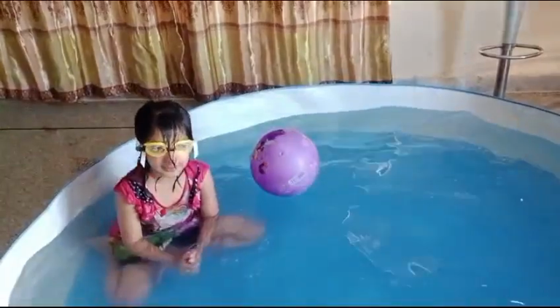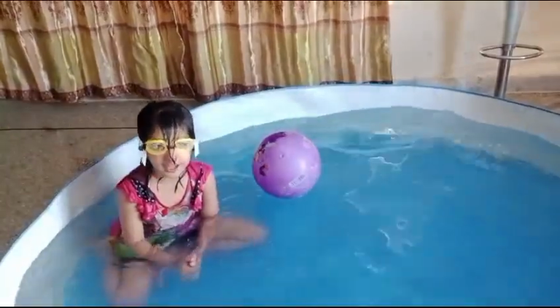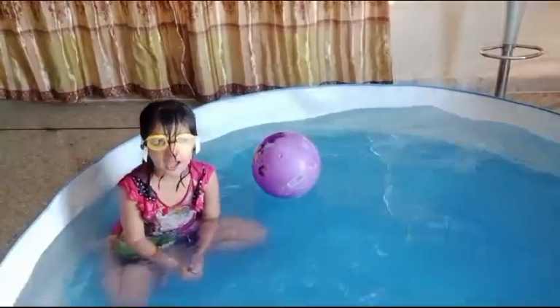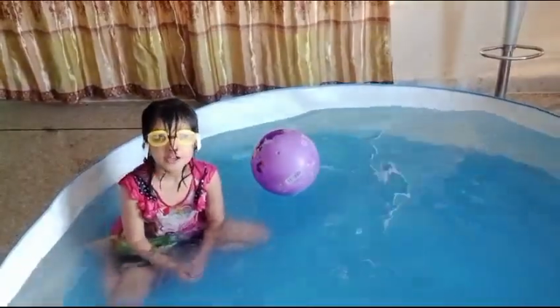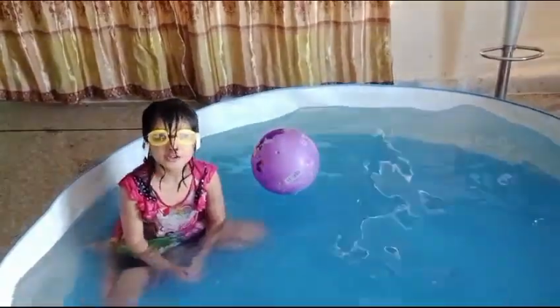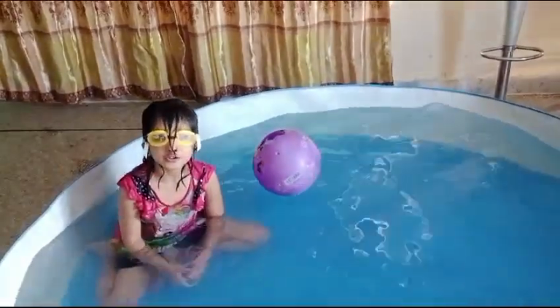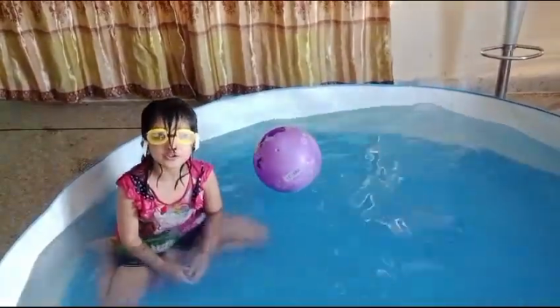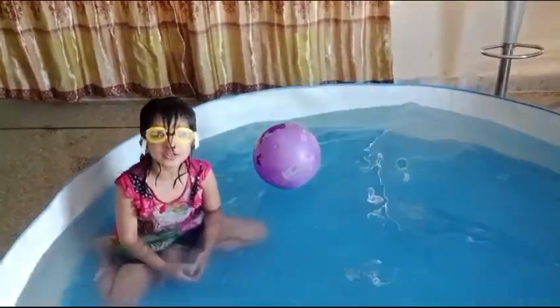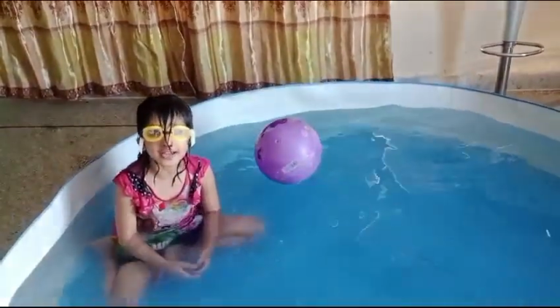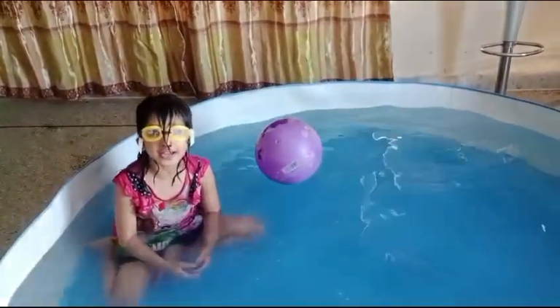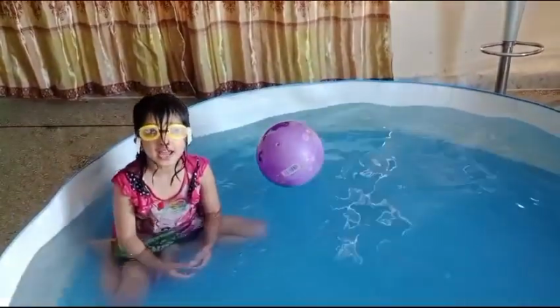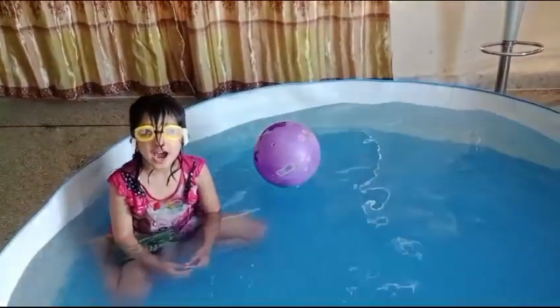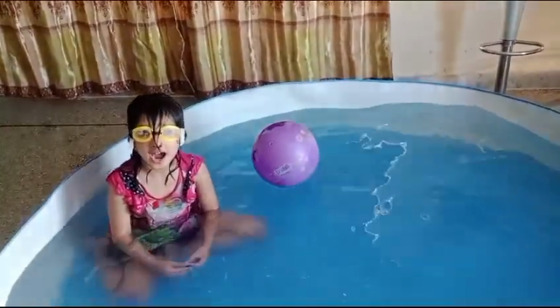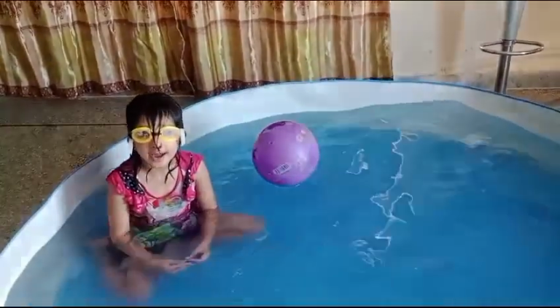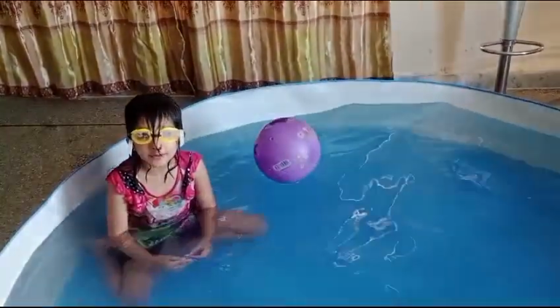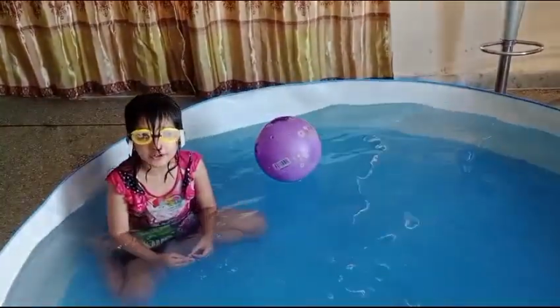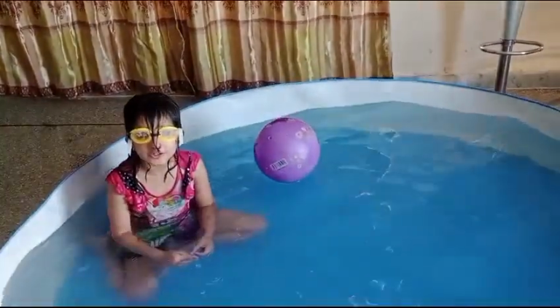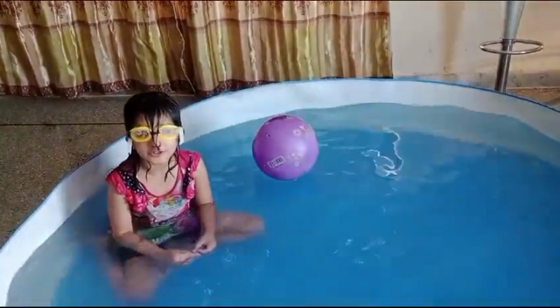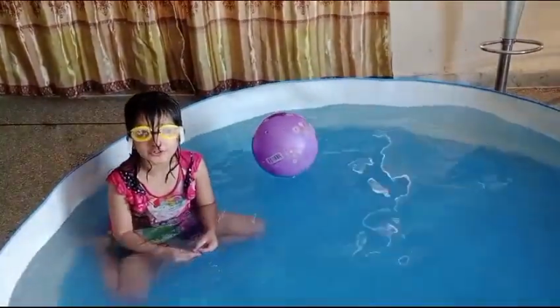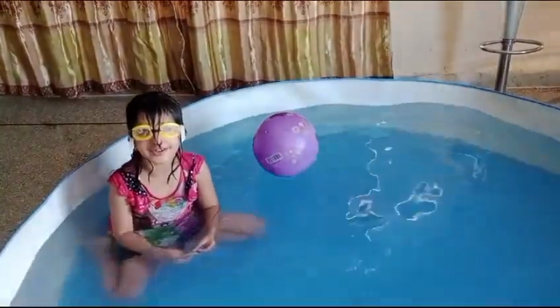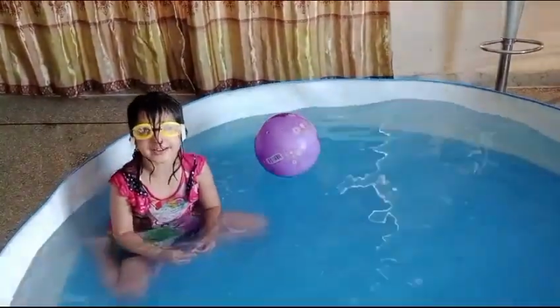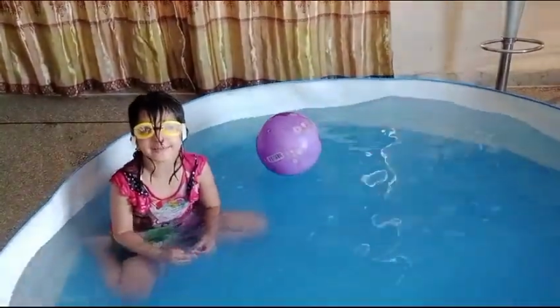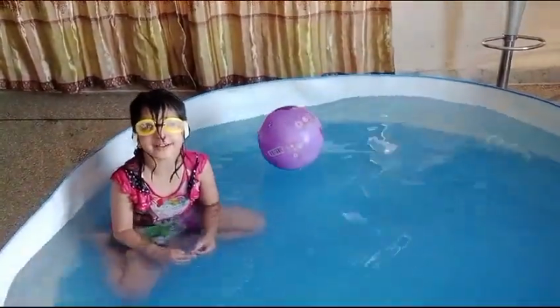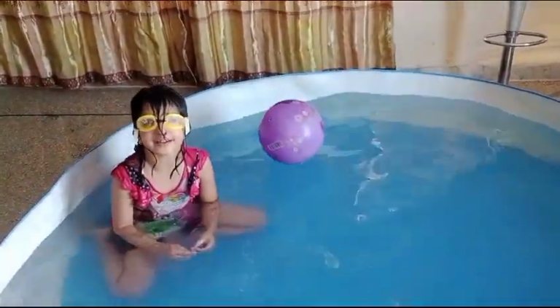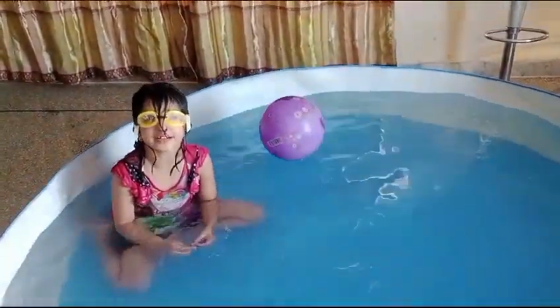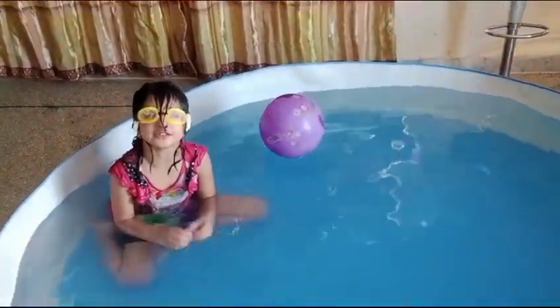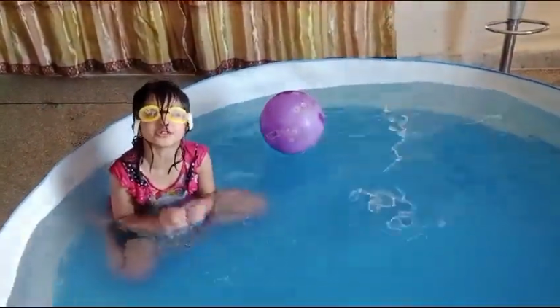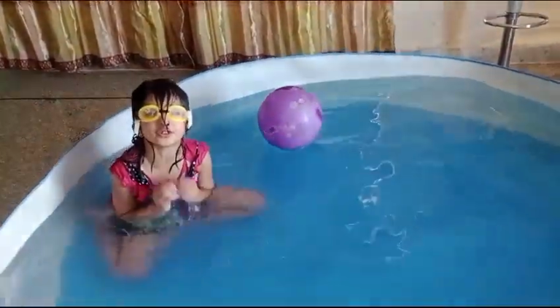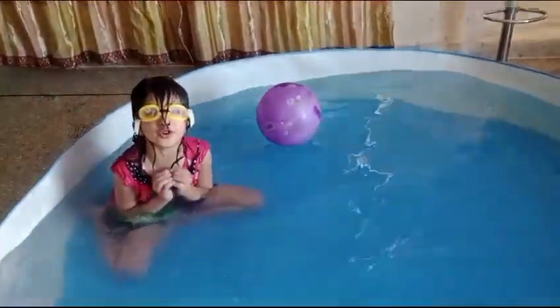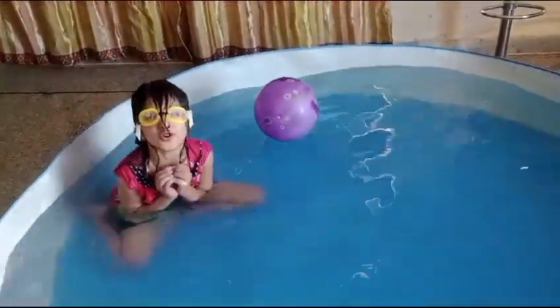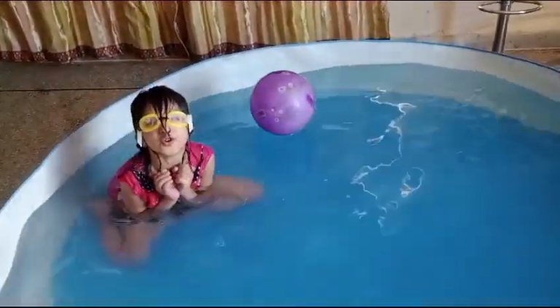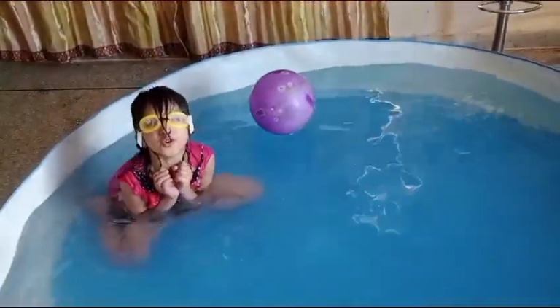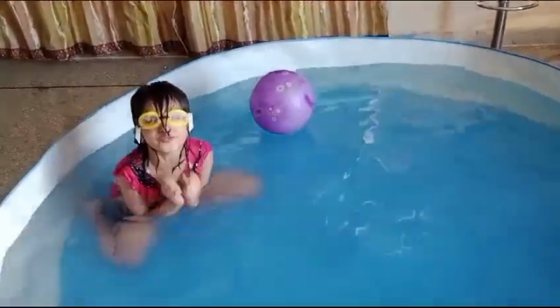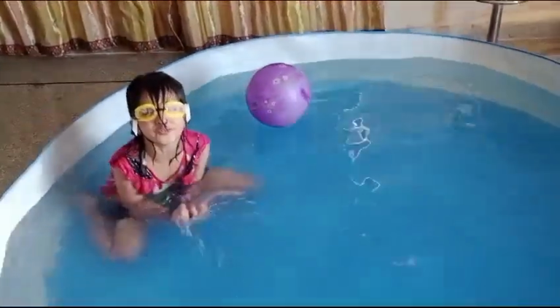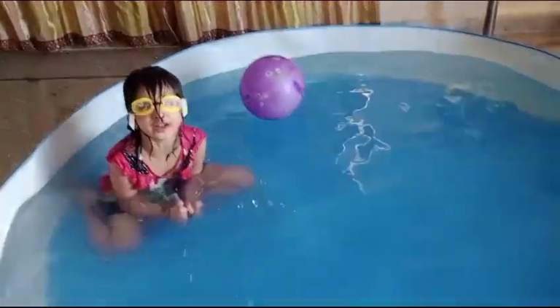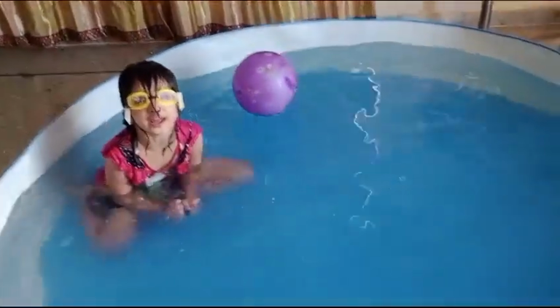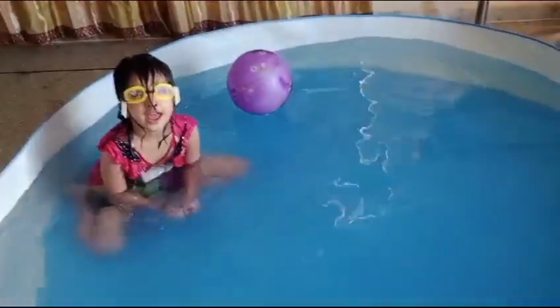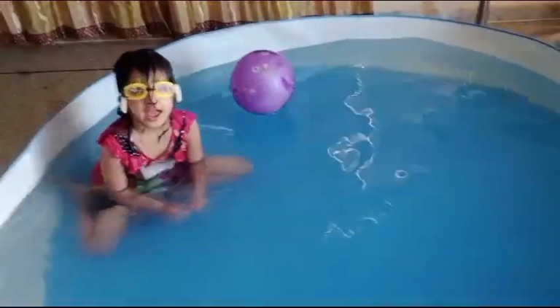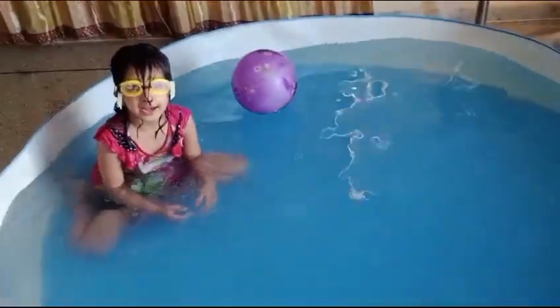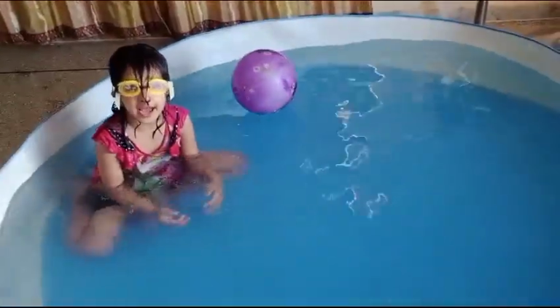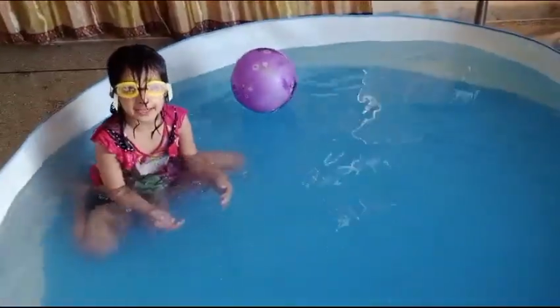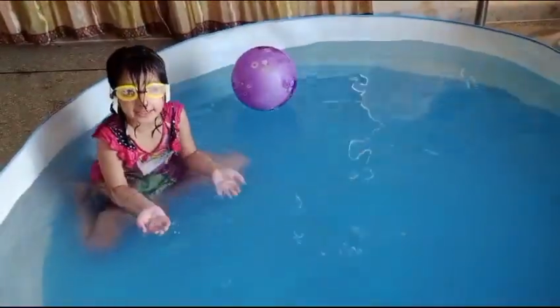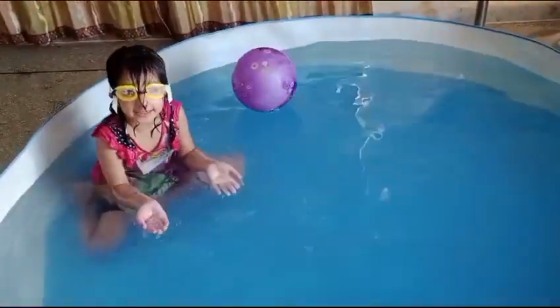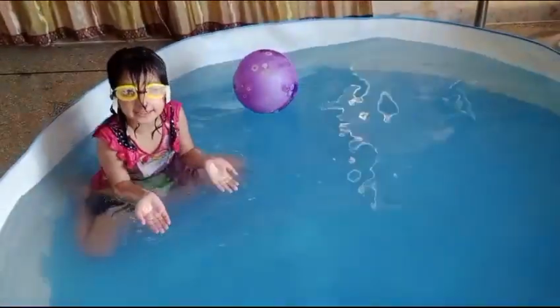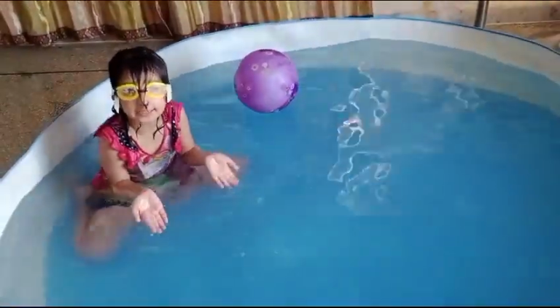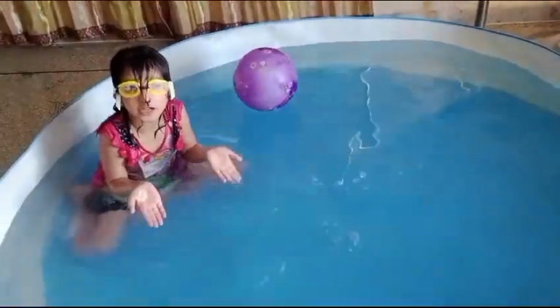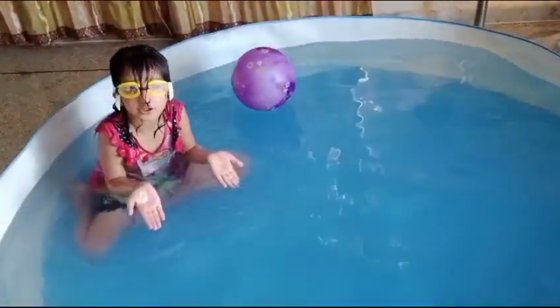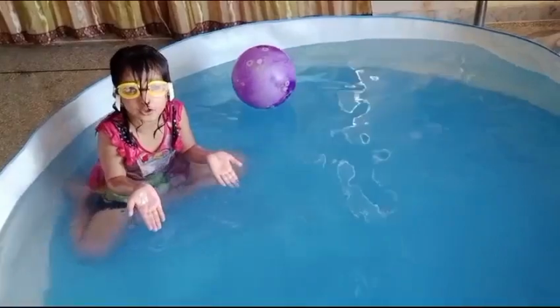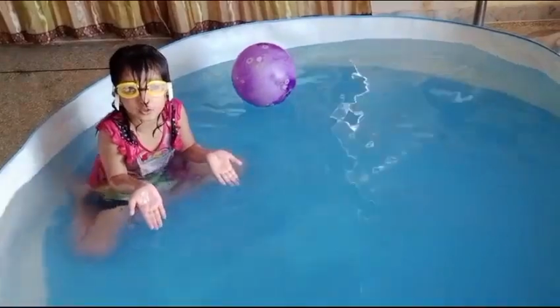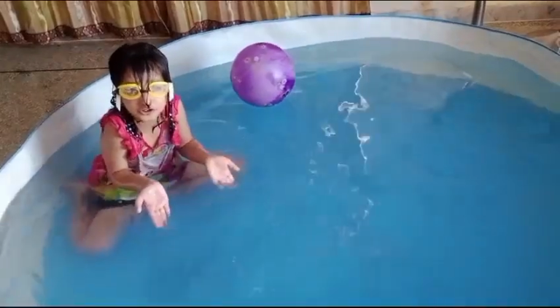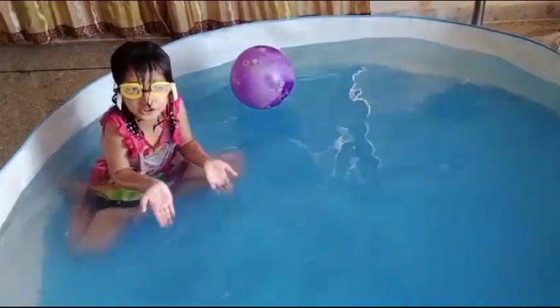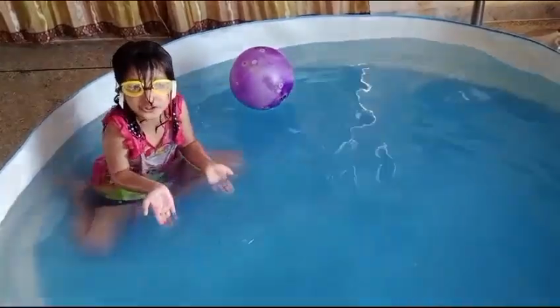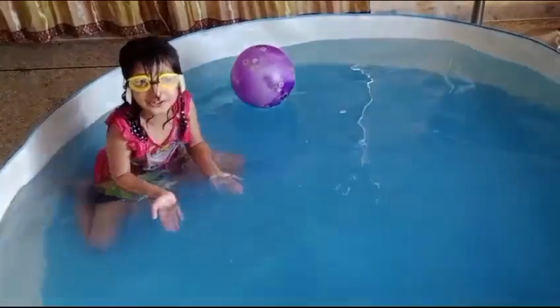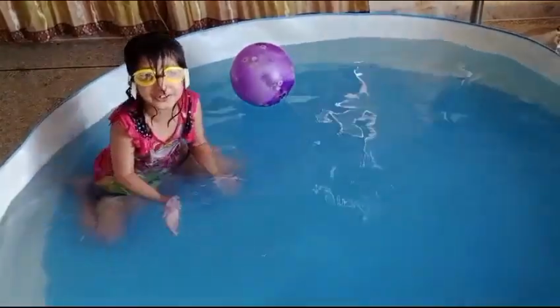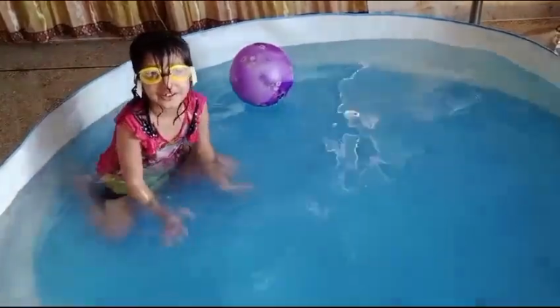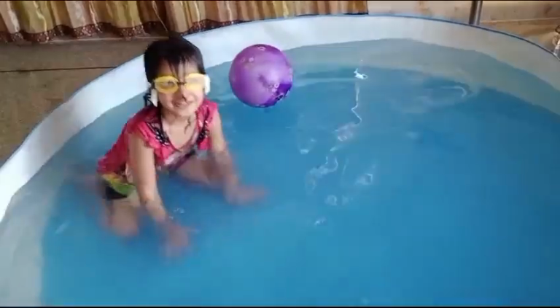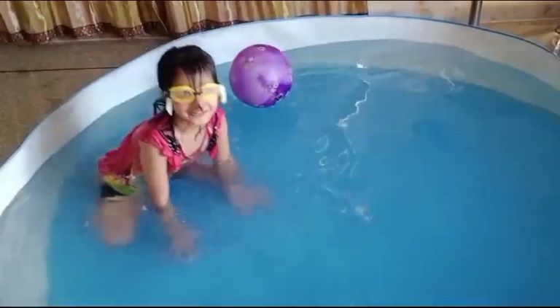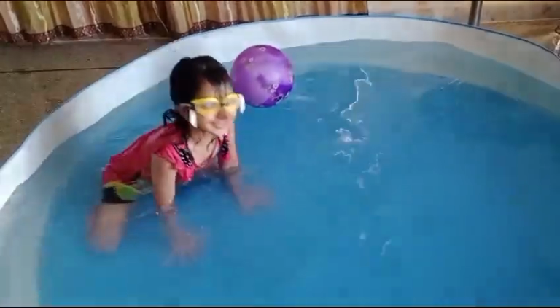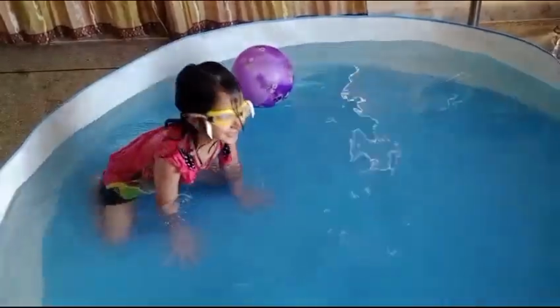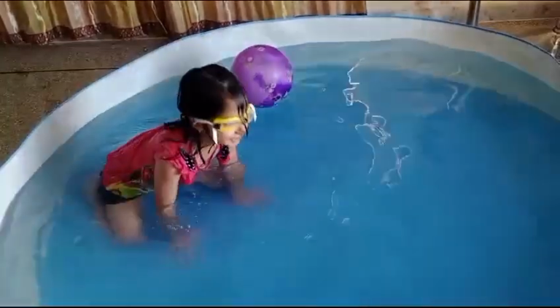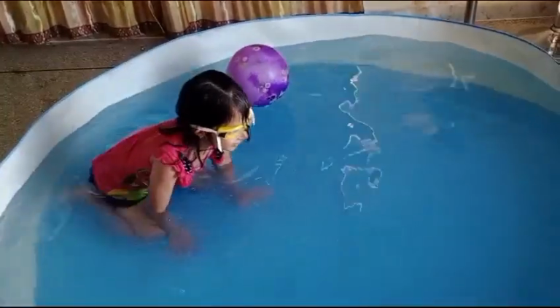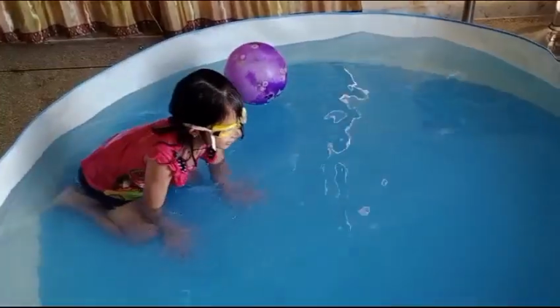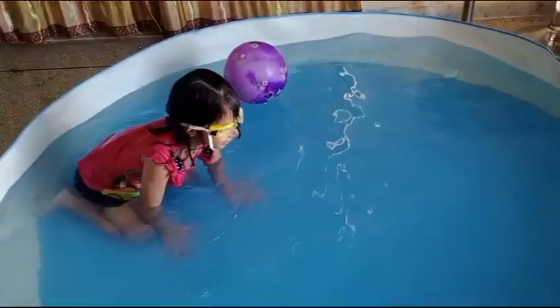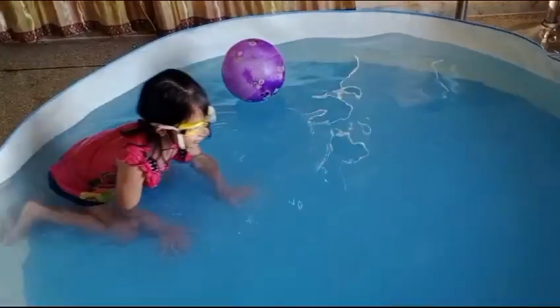So today, I'm going to swim and it's so fun and I can see underwater too. Let's start.